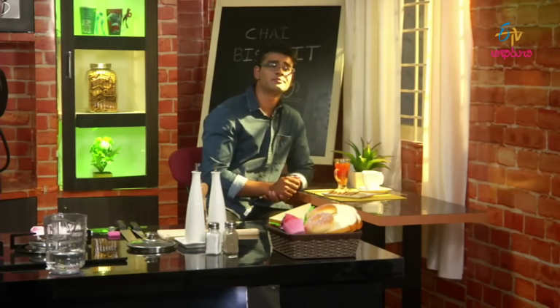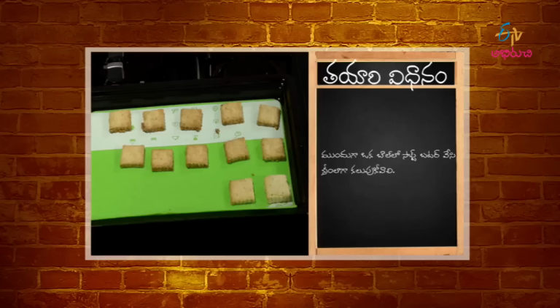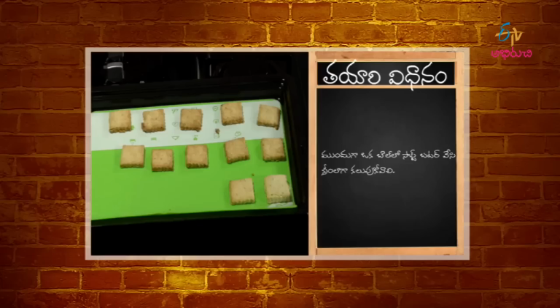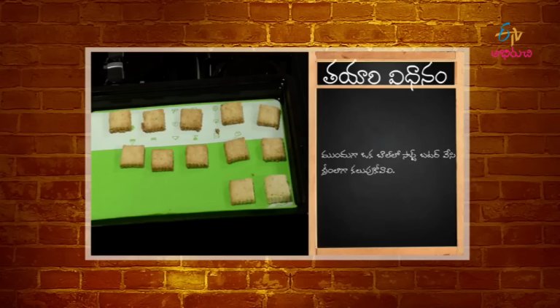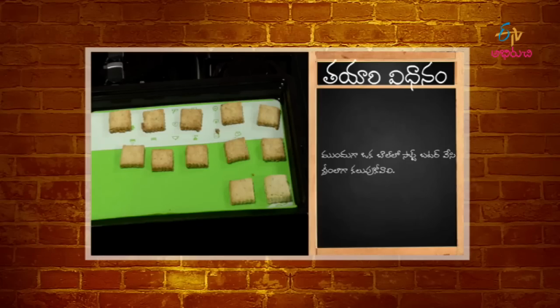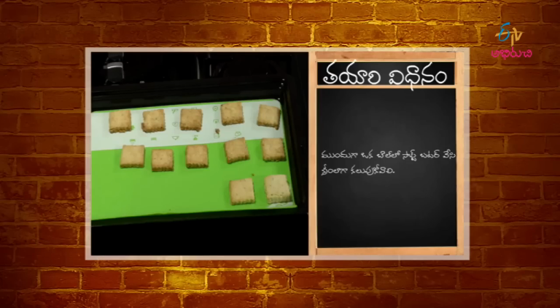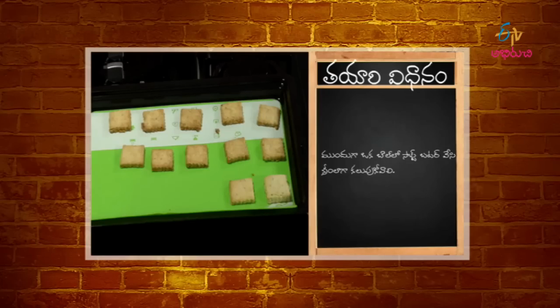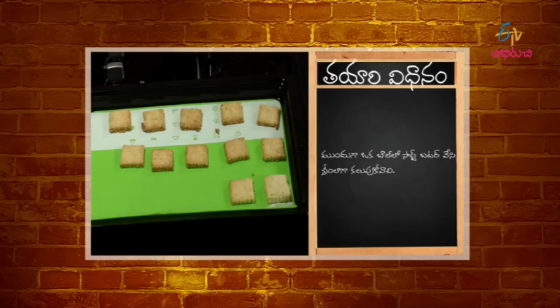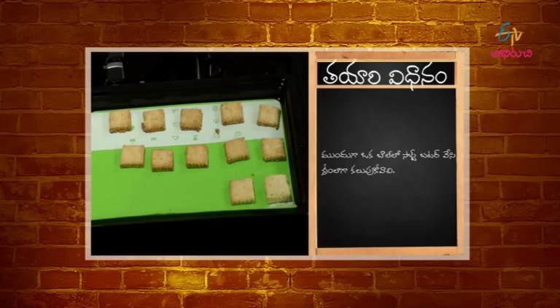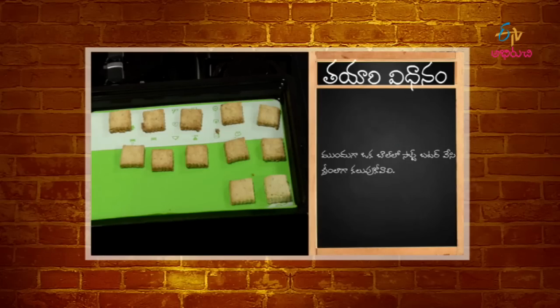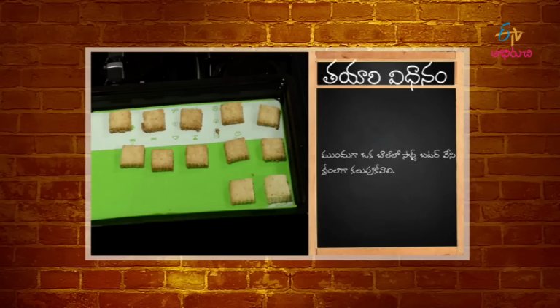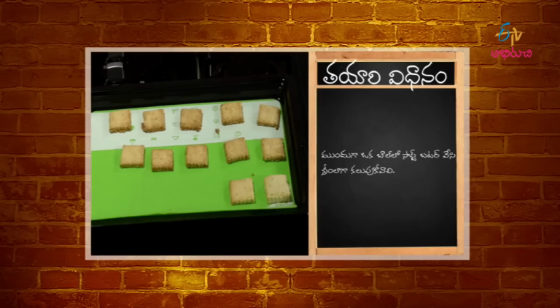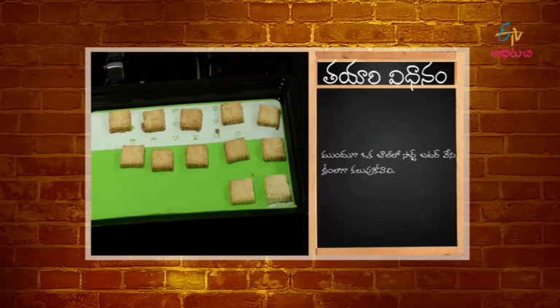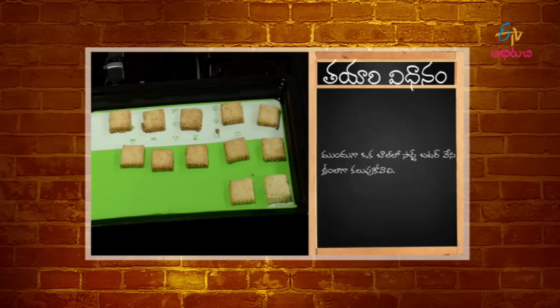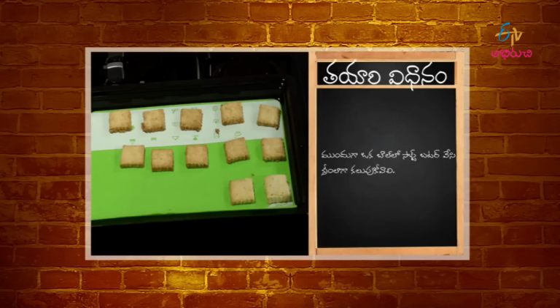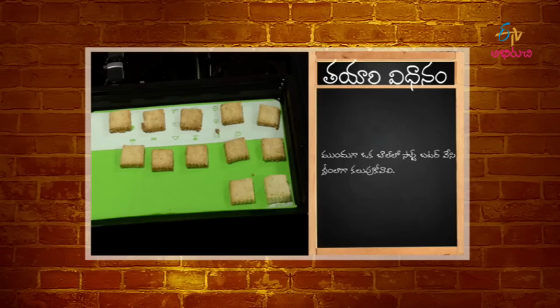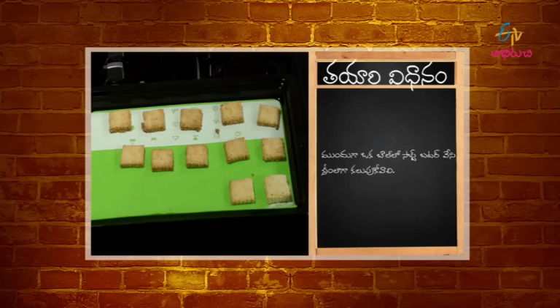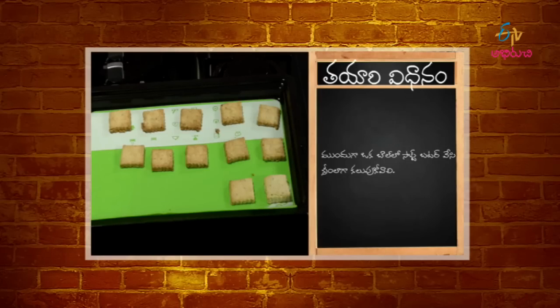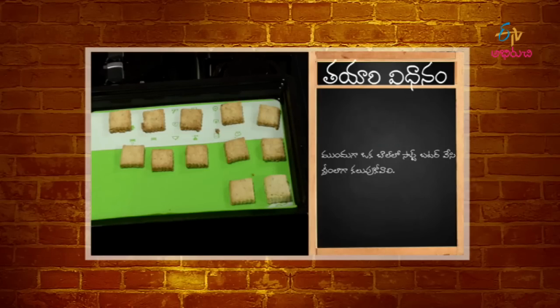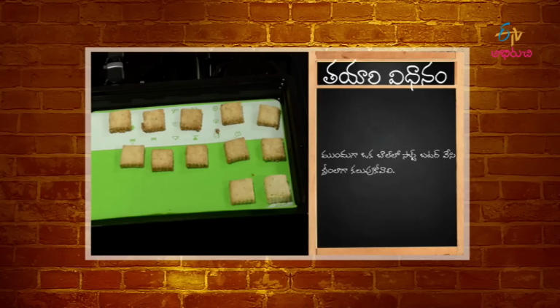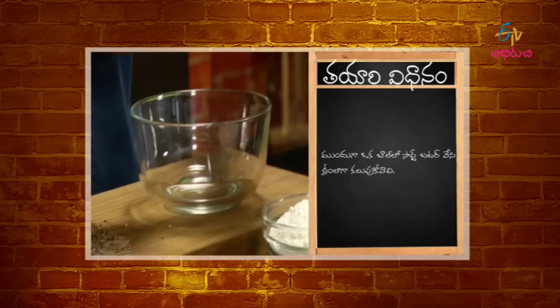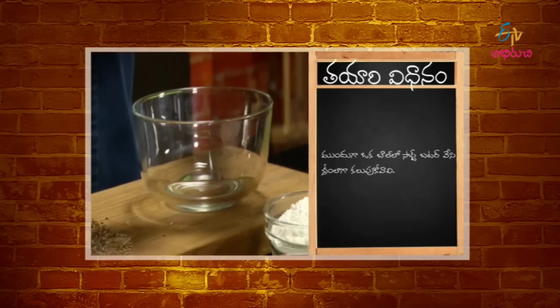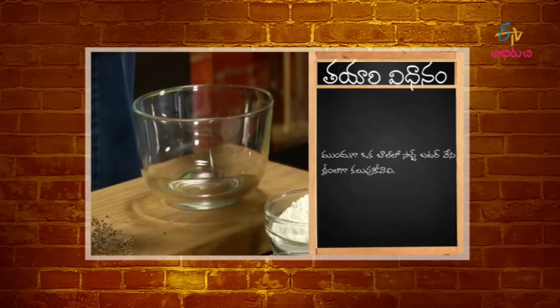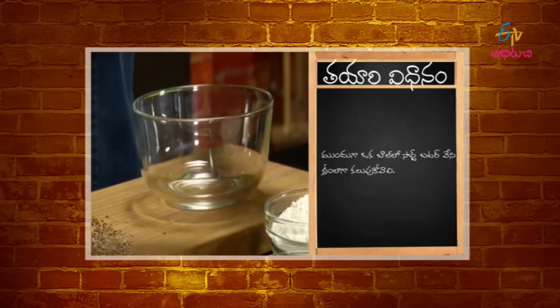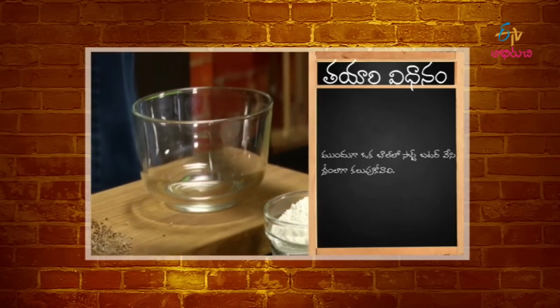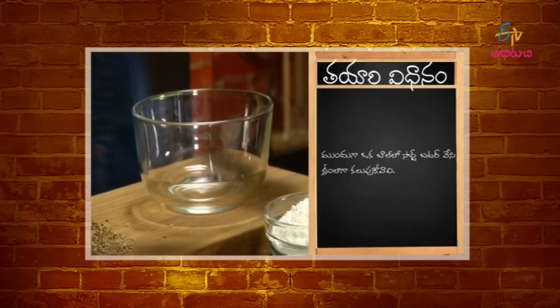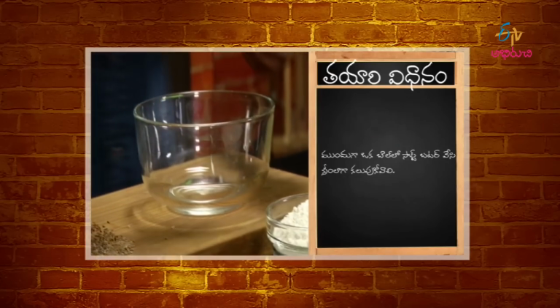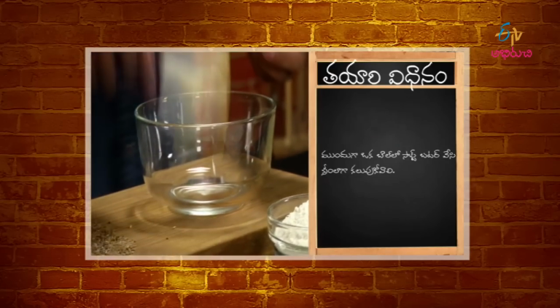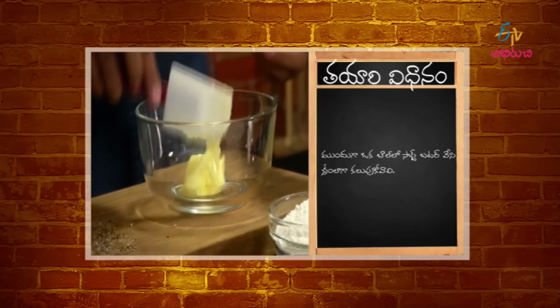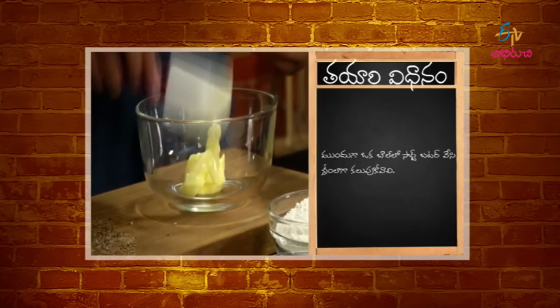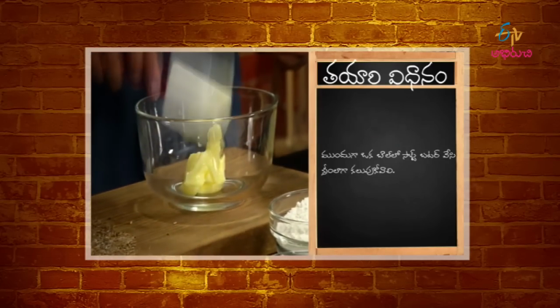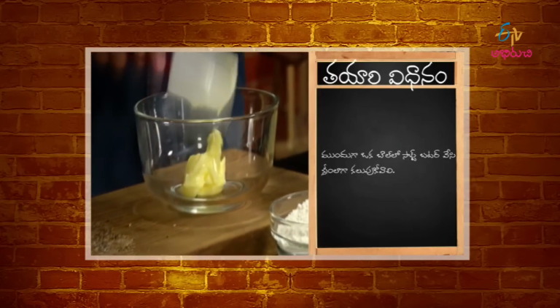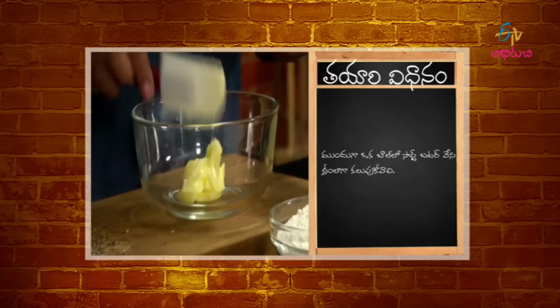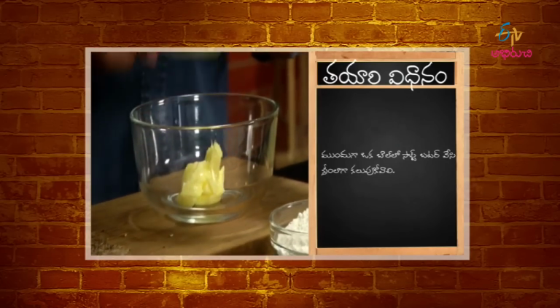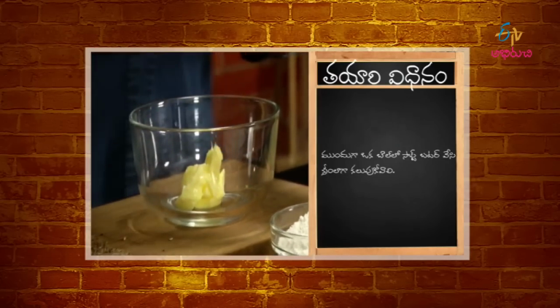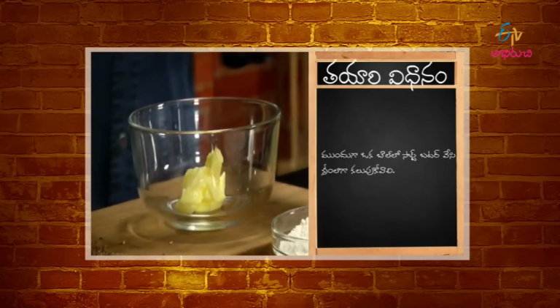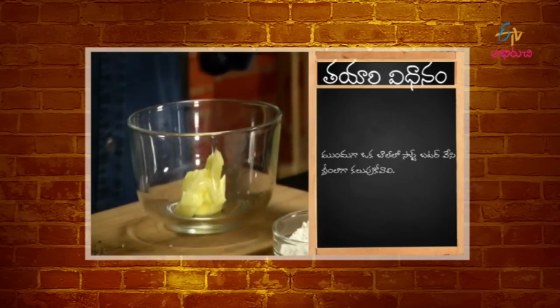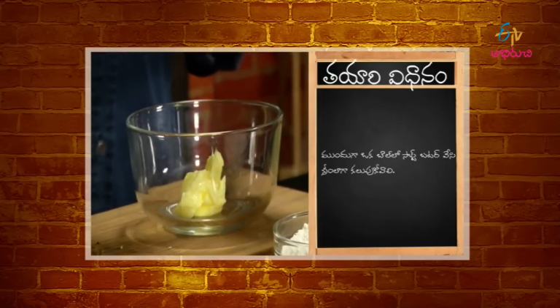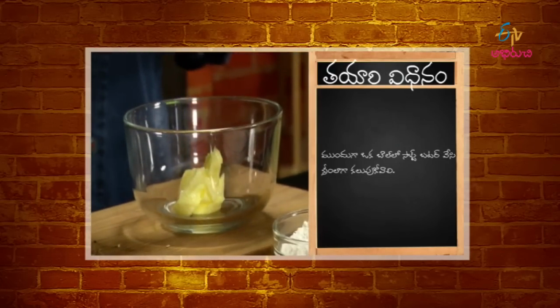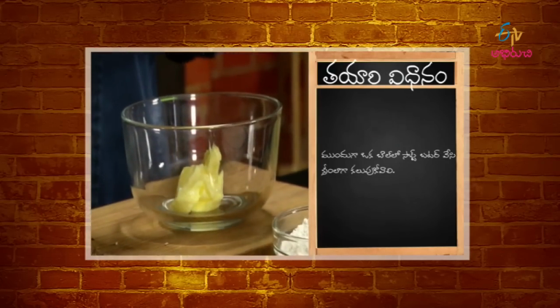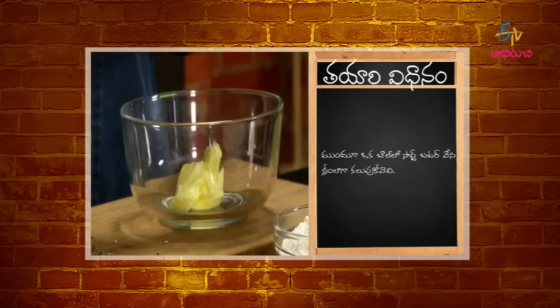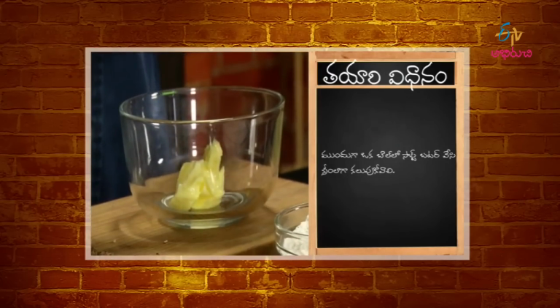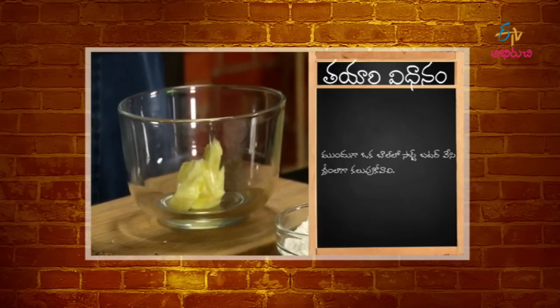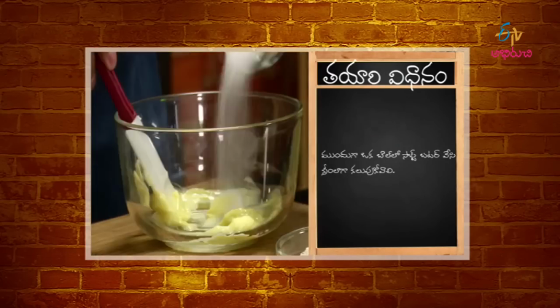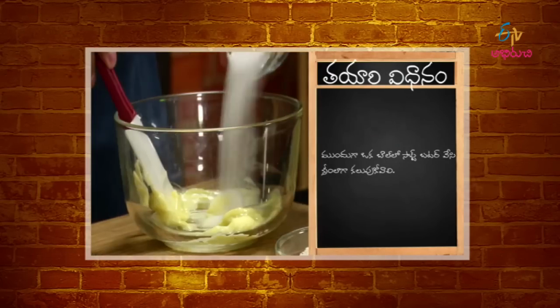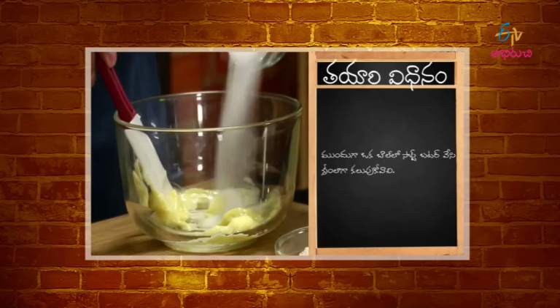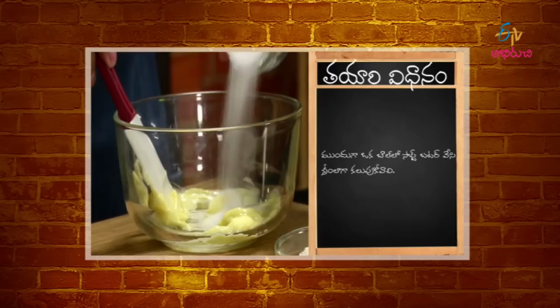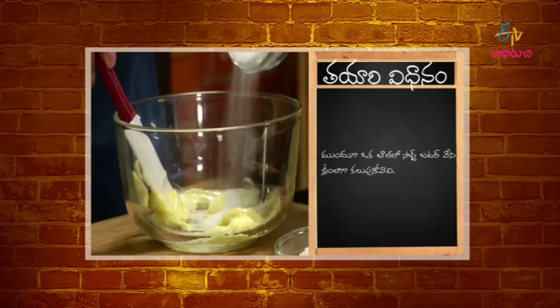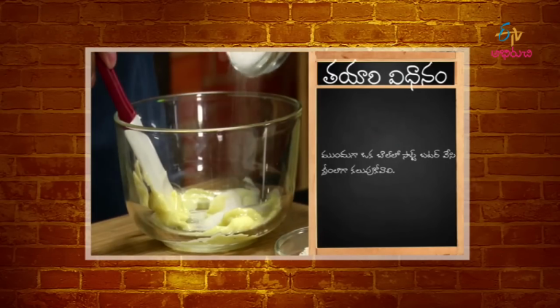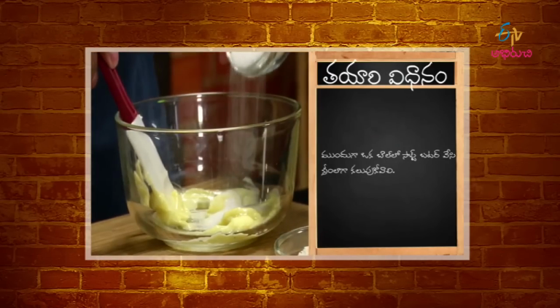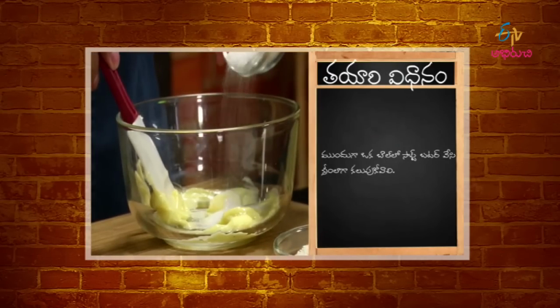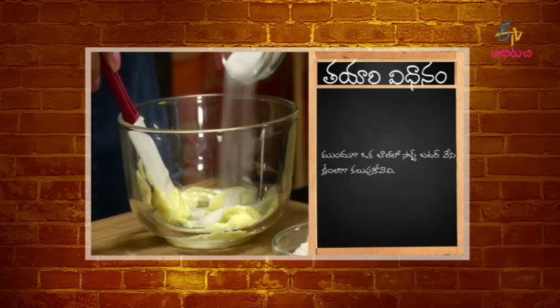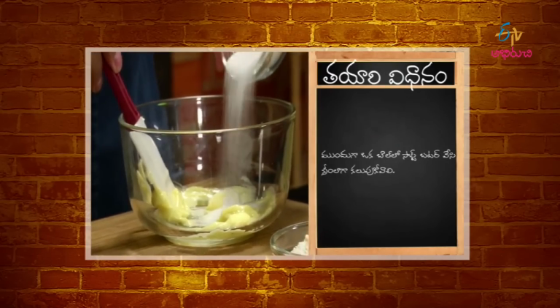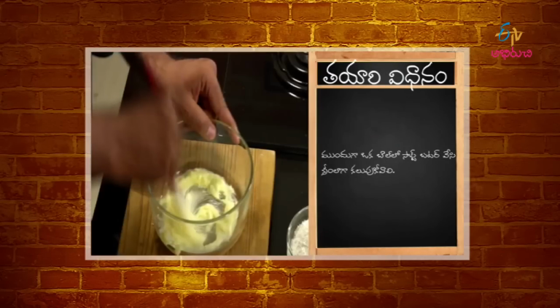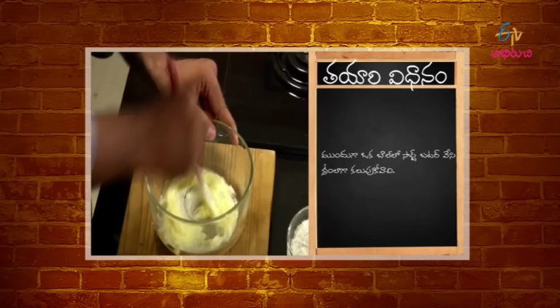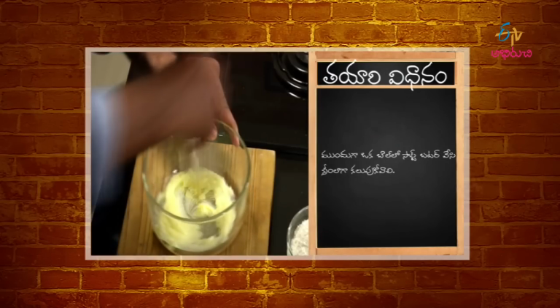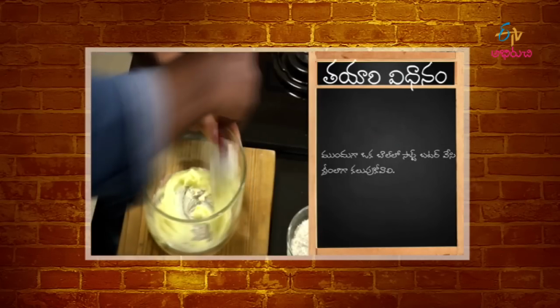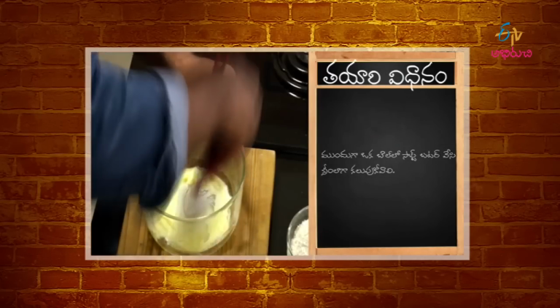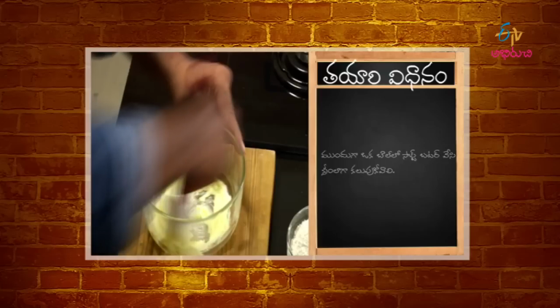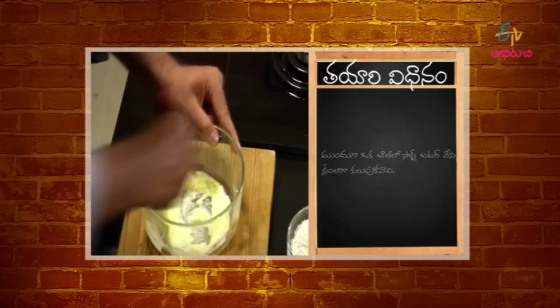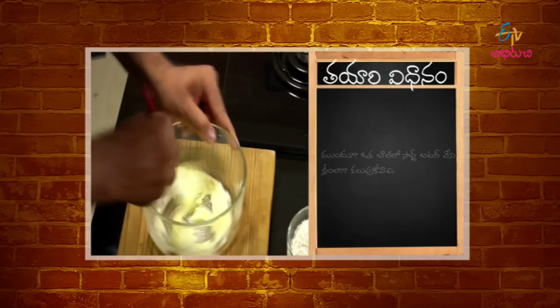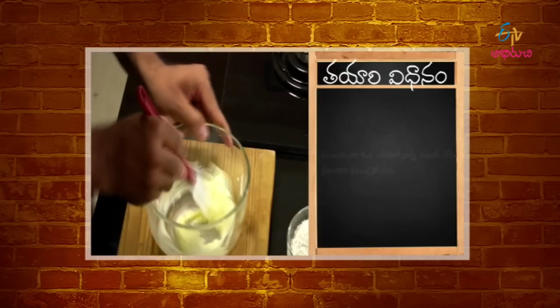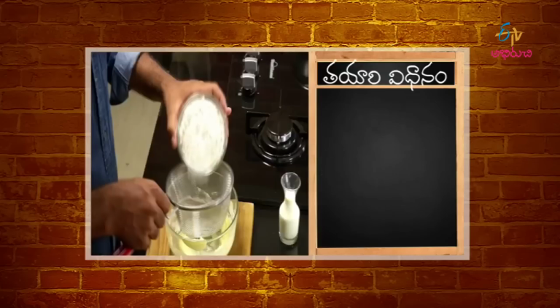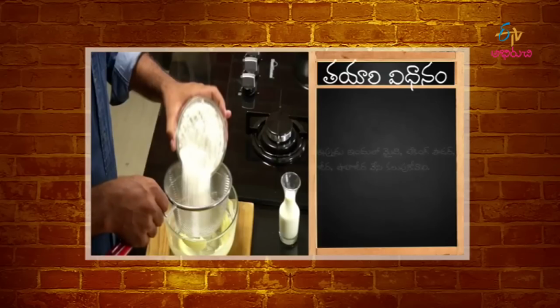Double Jeera Cookies: I'm going to add a bowl of soft butter, sugar, and a pinch of salt.